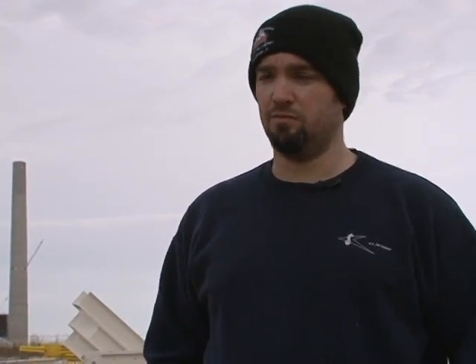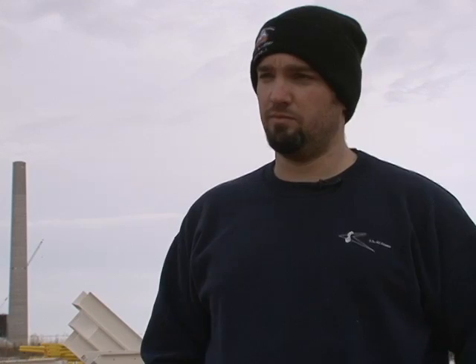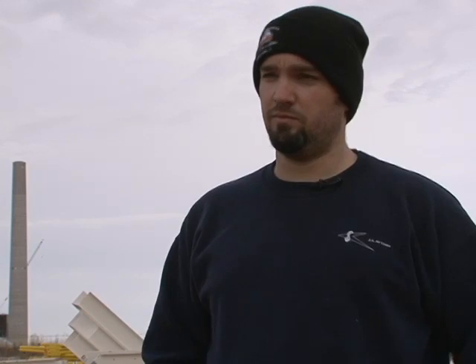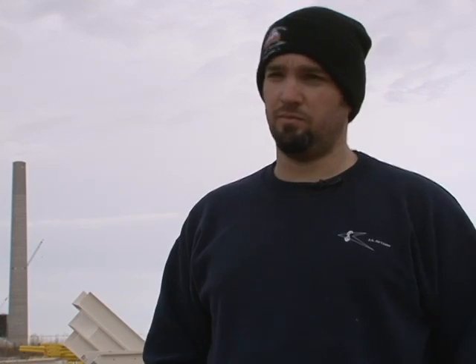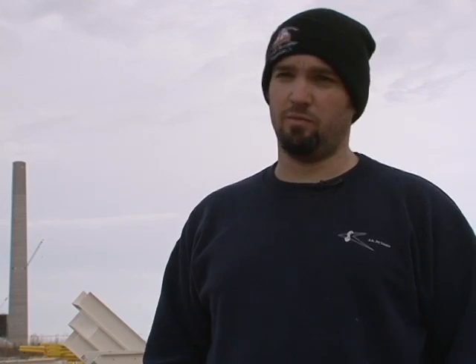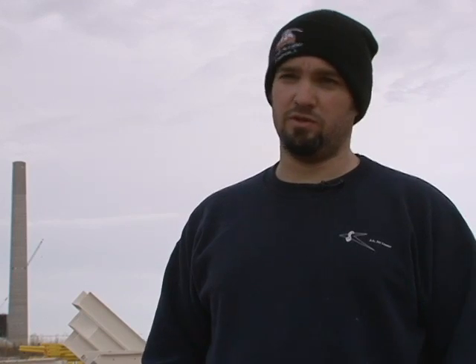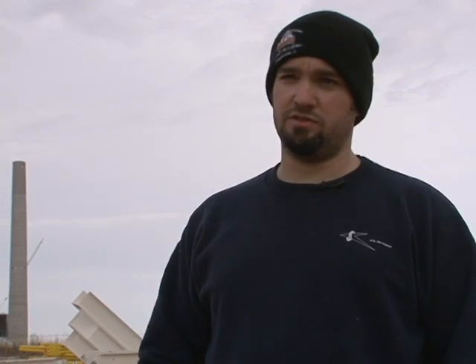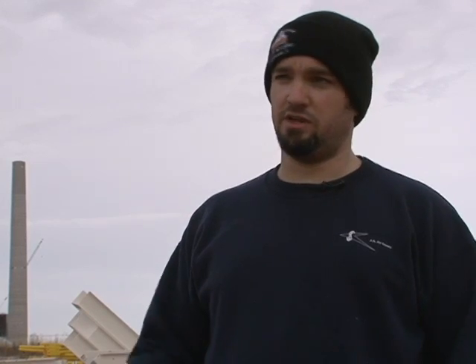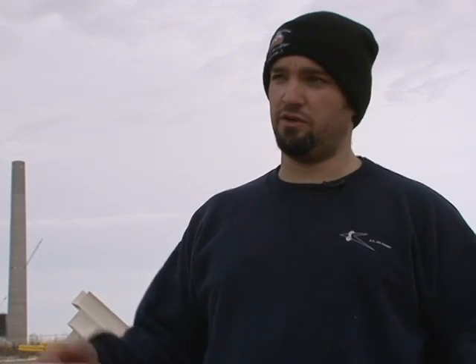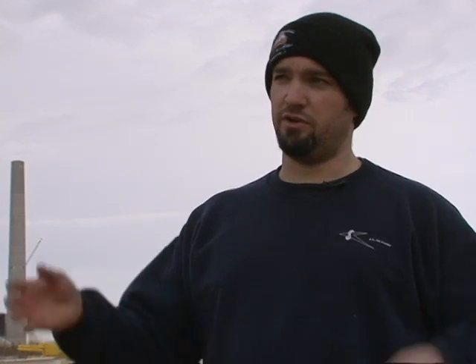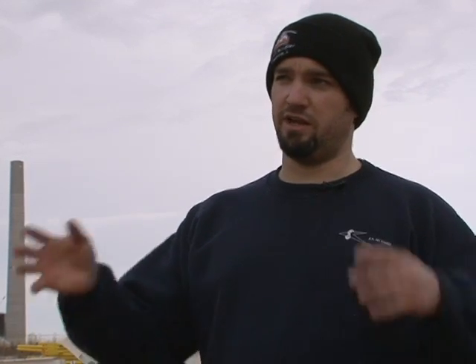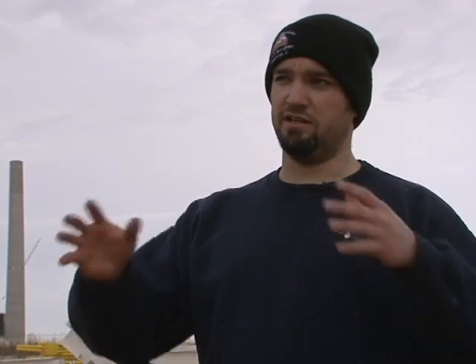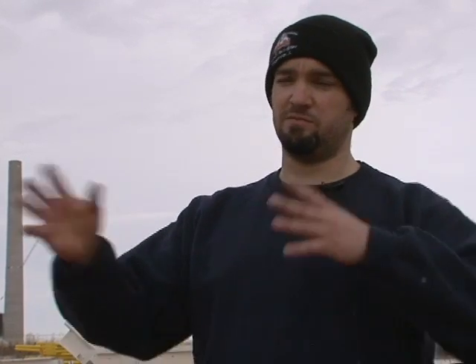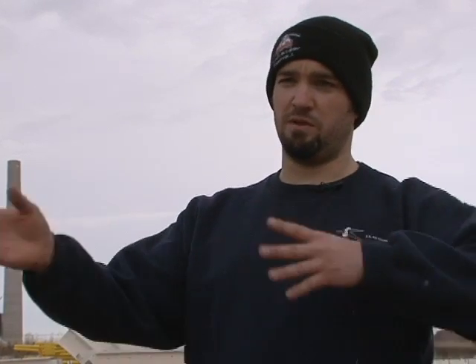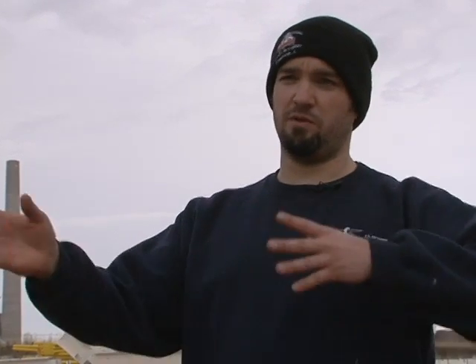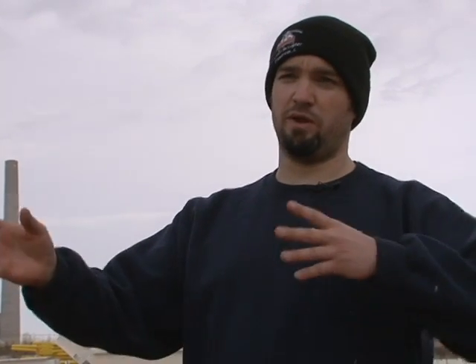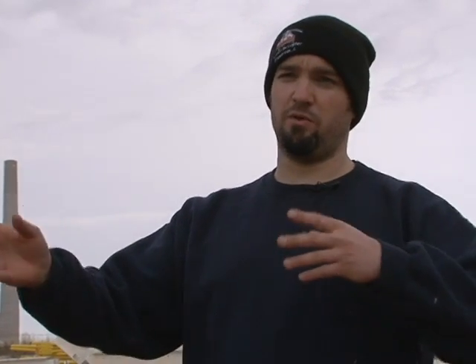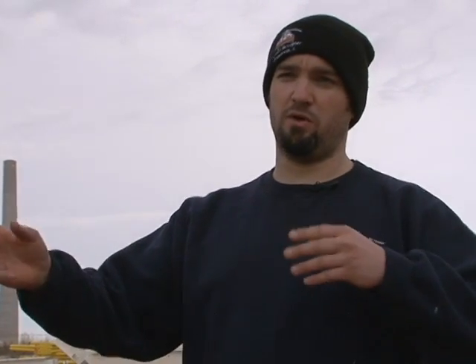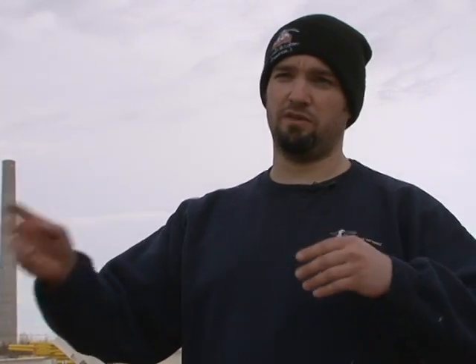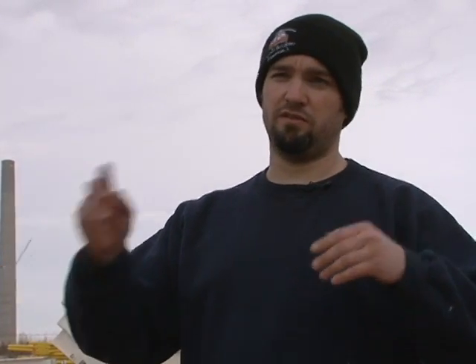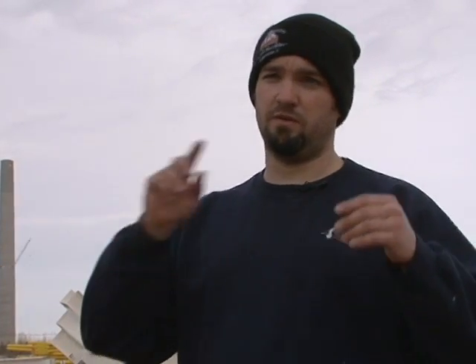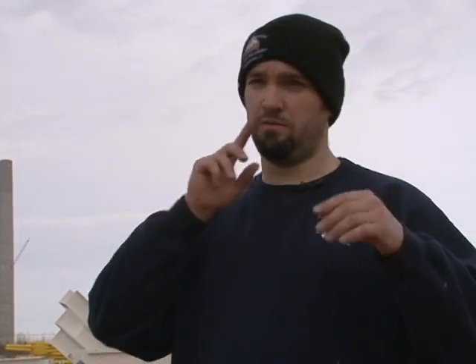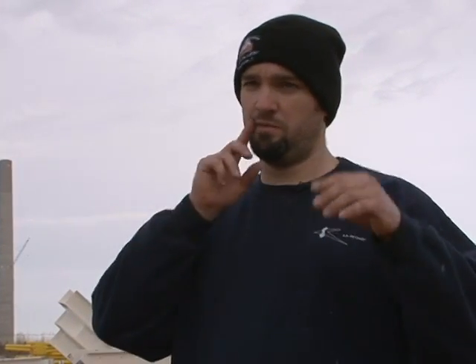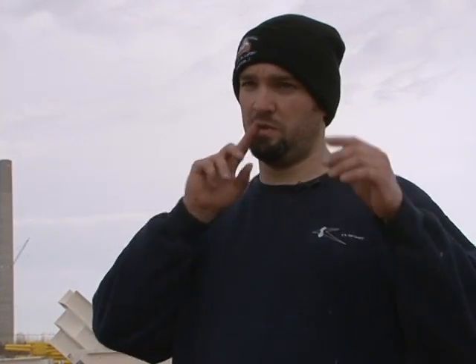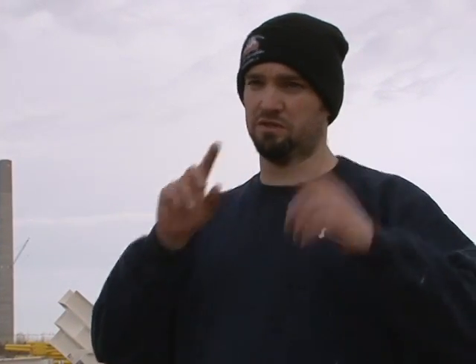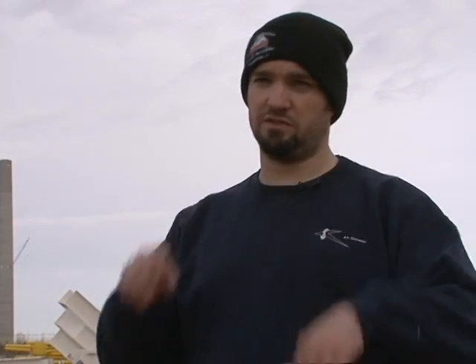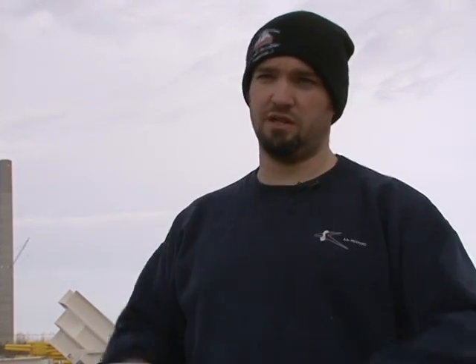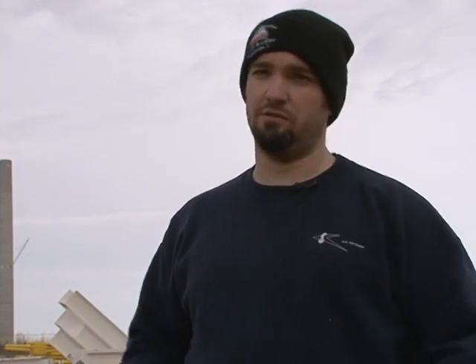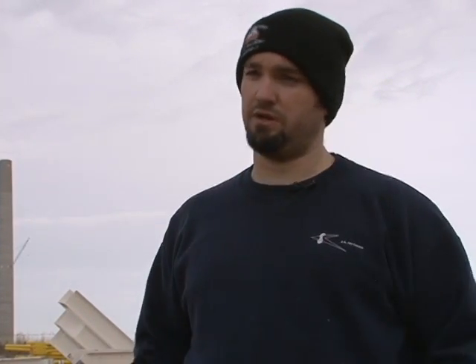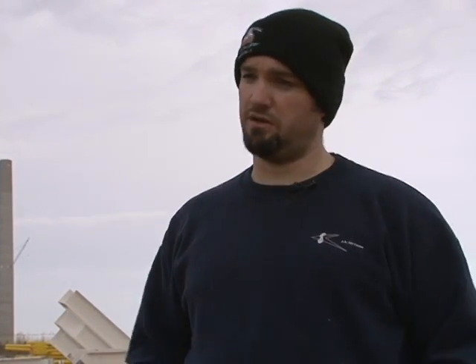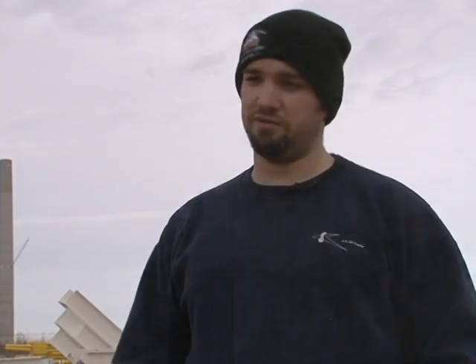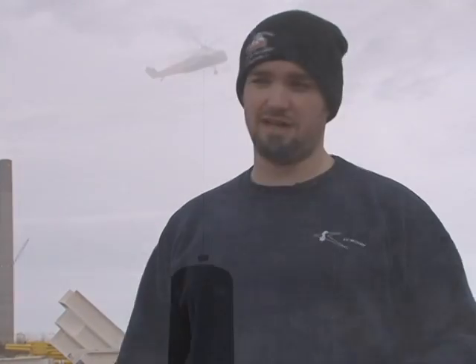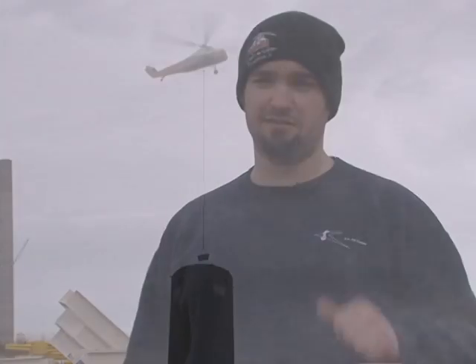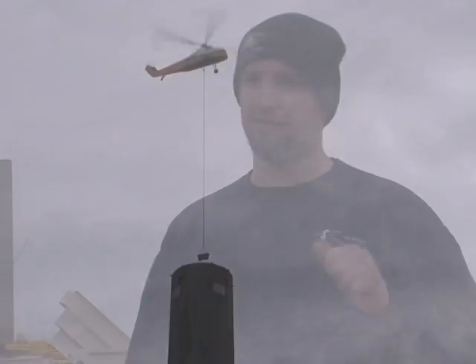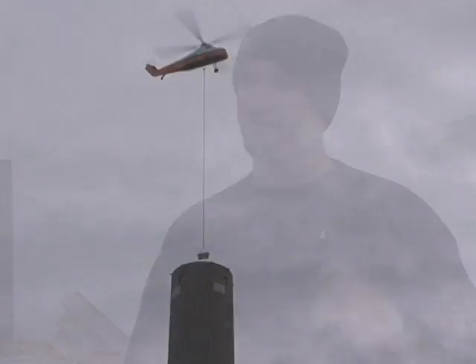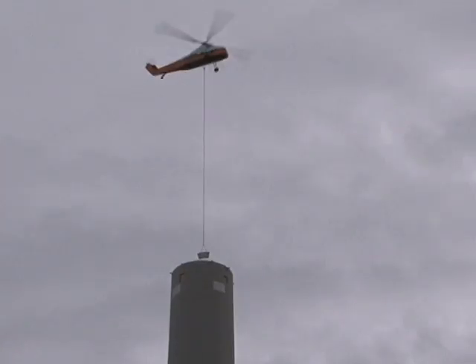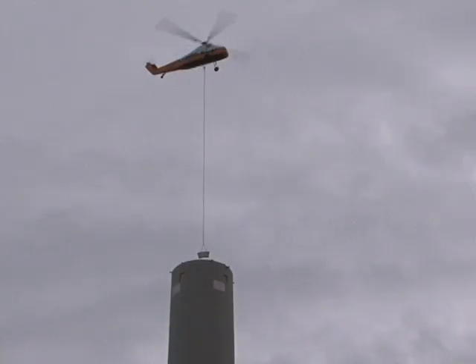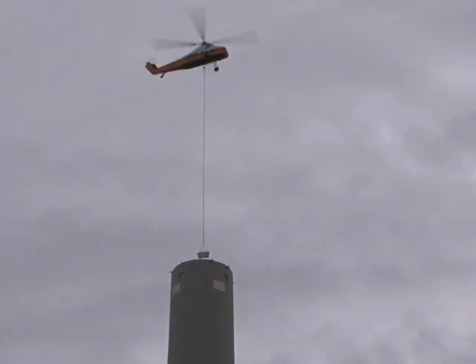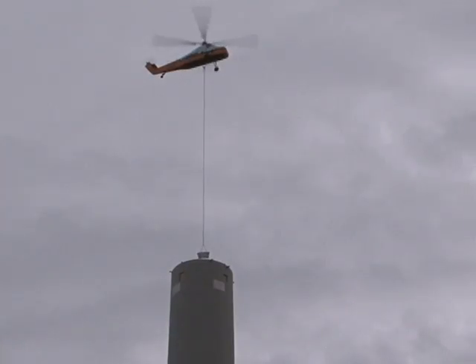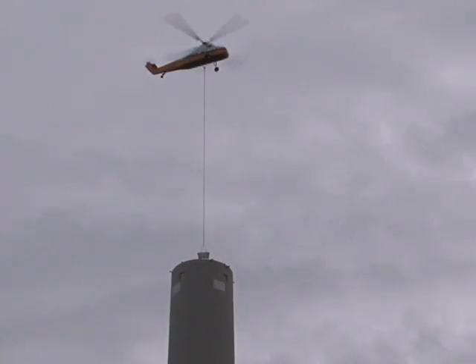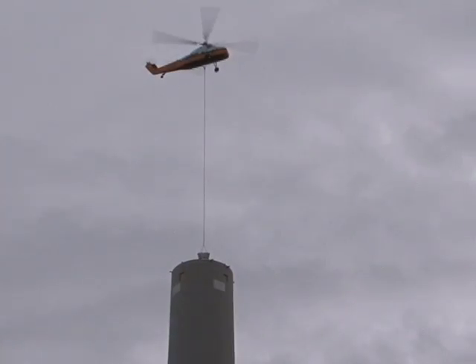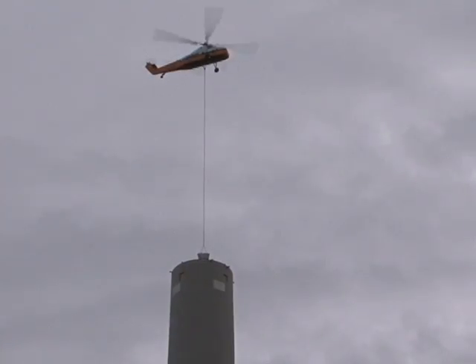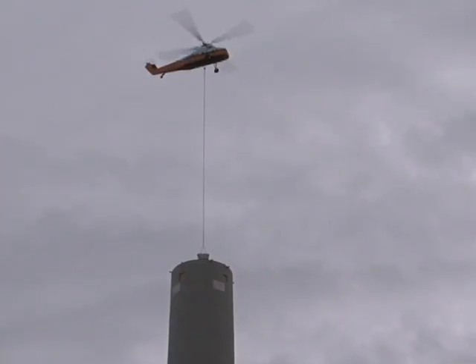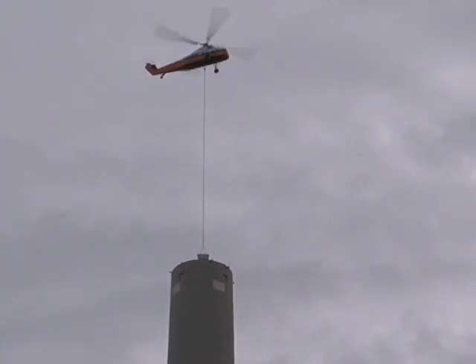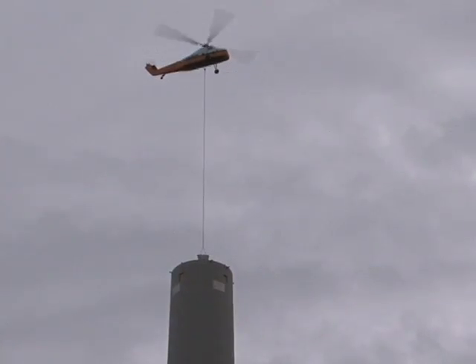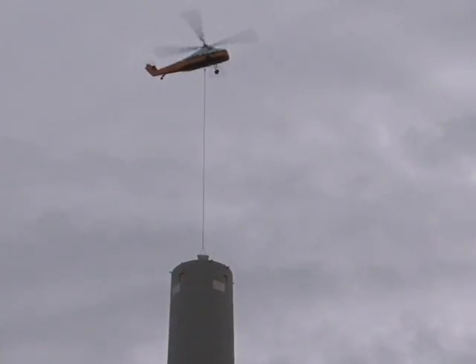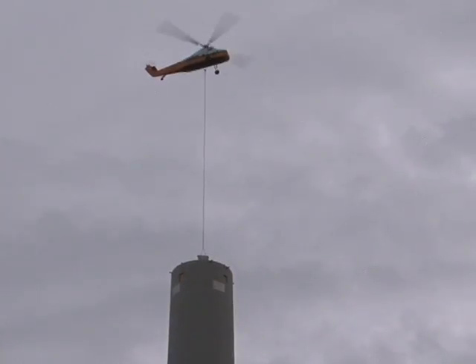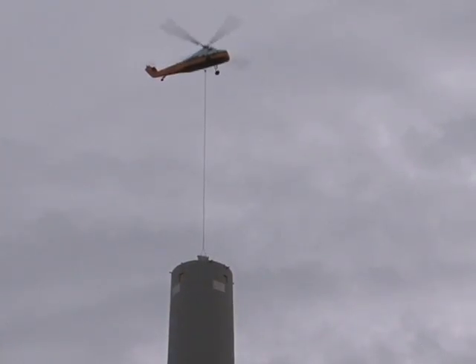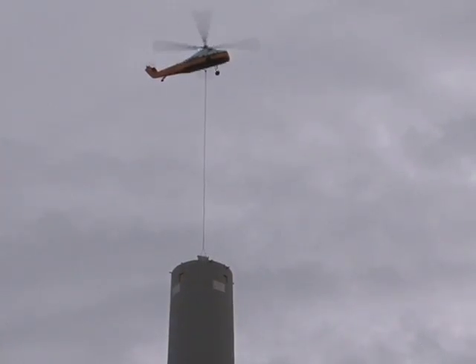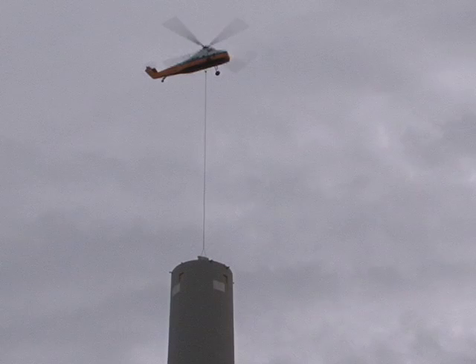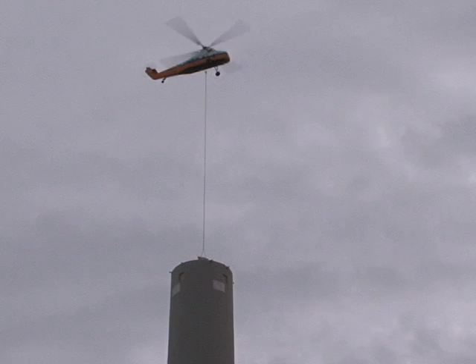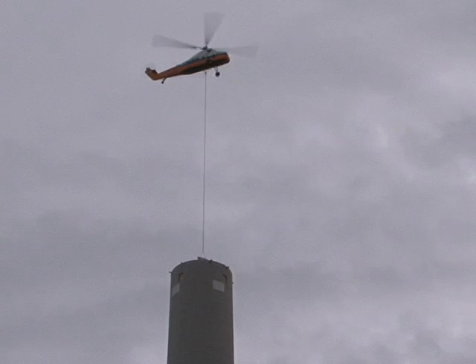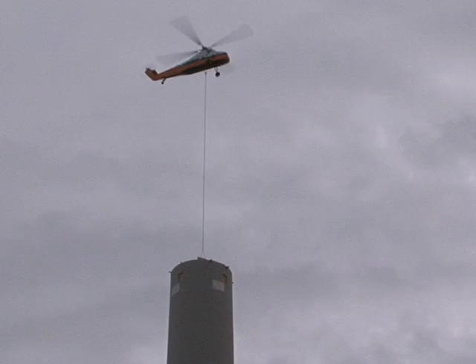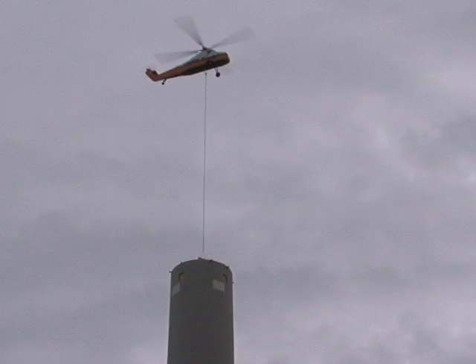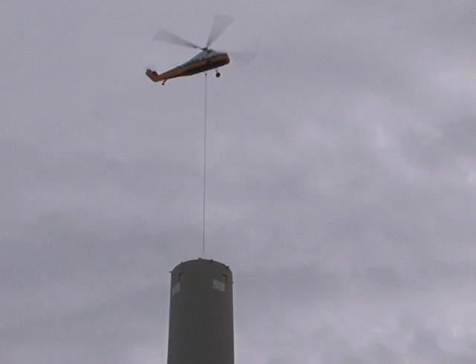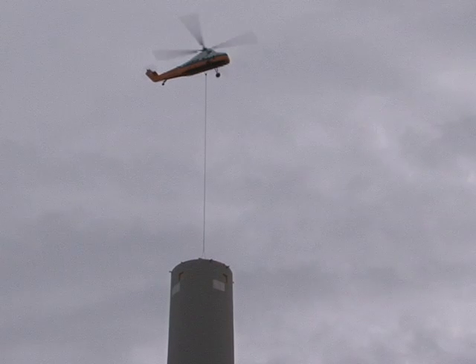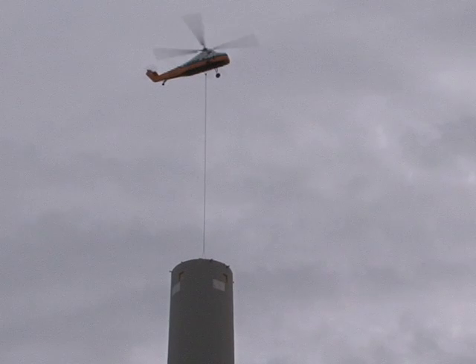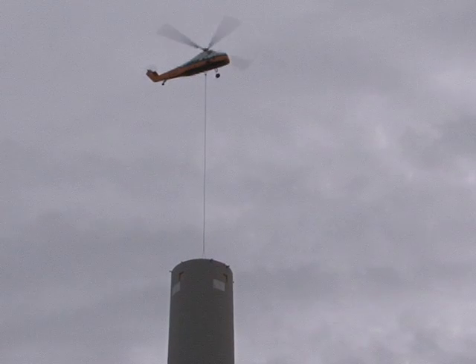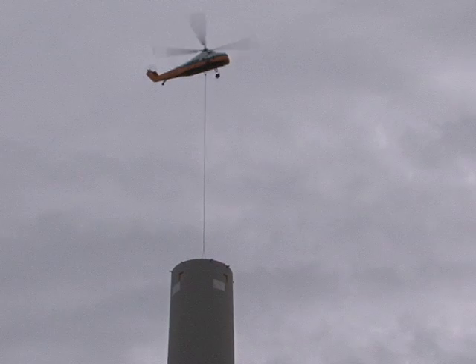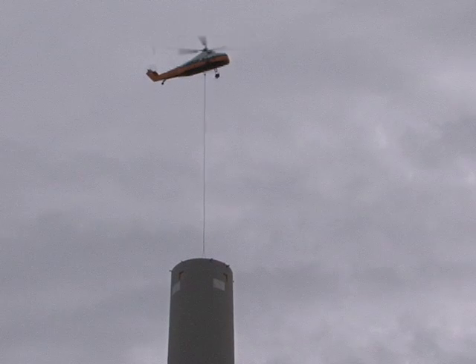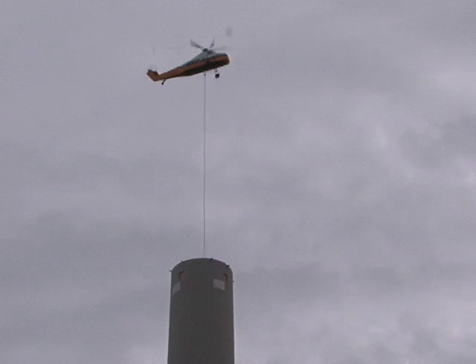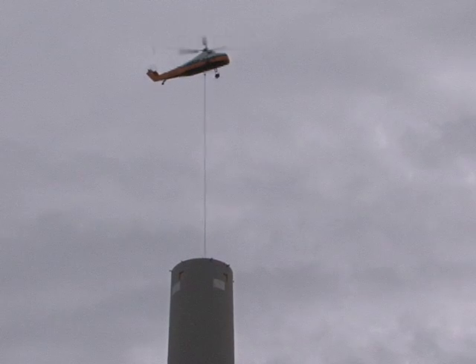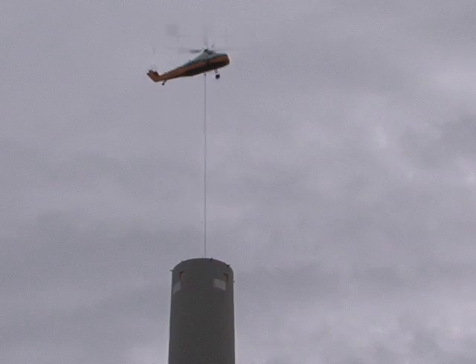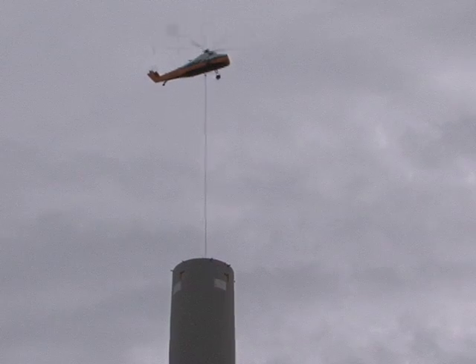And once you get it spun the way you want it to, I'll just tell him down, down, down — and he'll just basically push it down in between the stack.